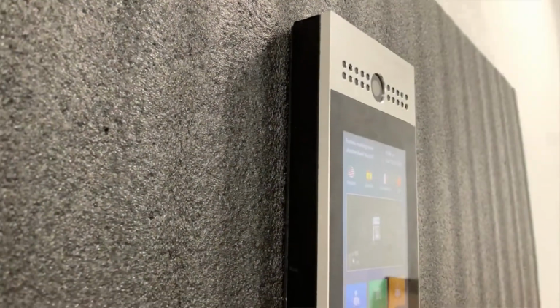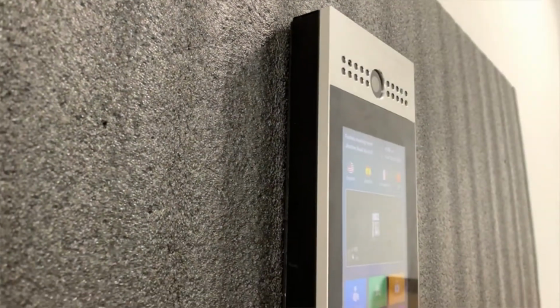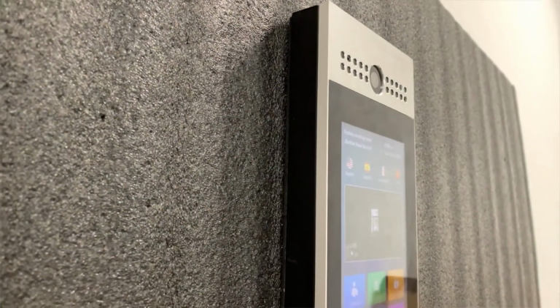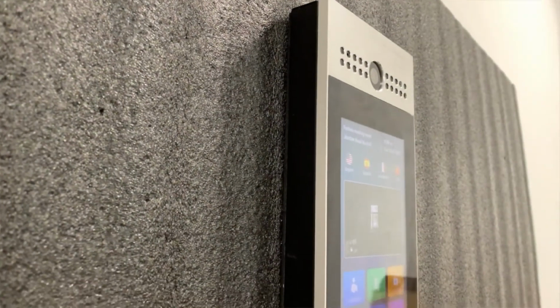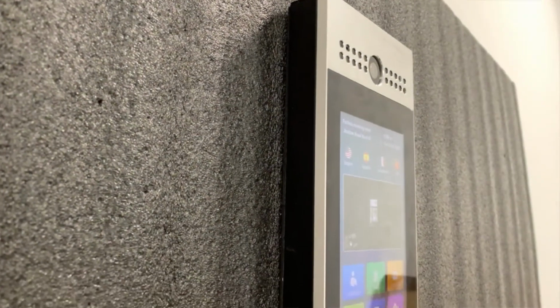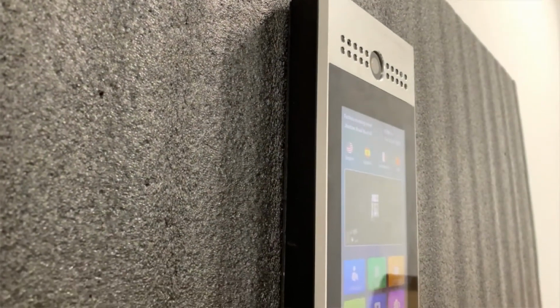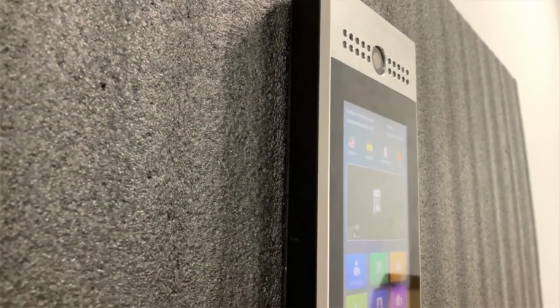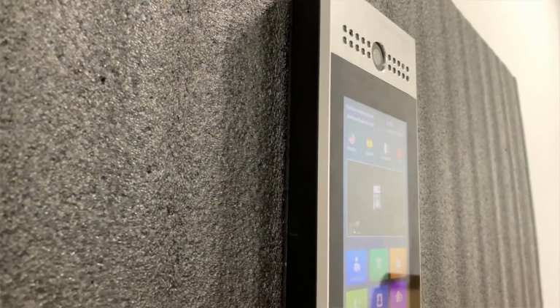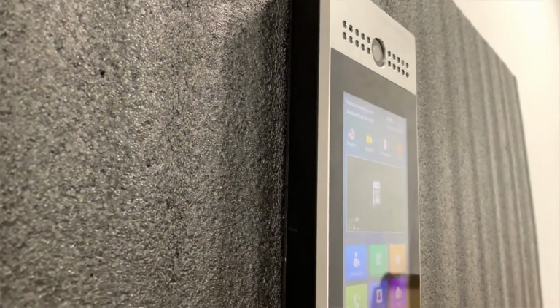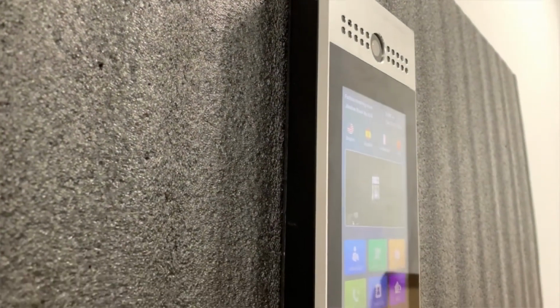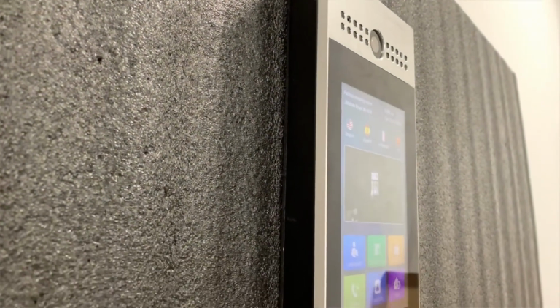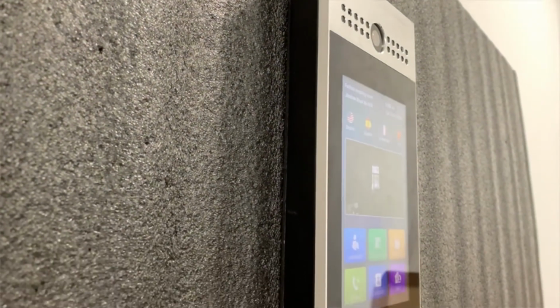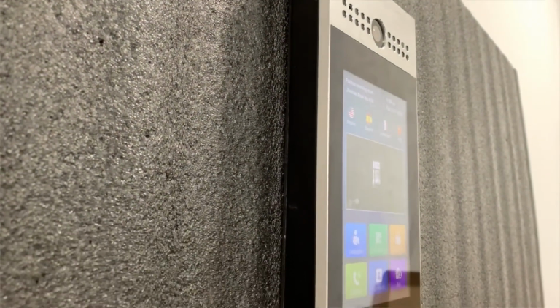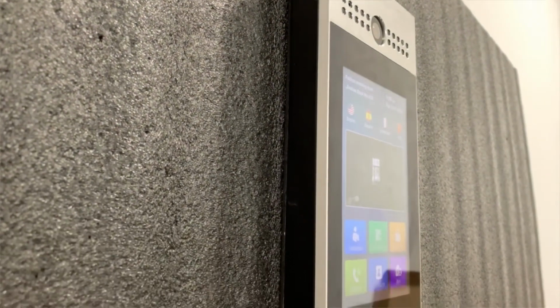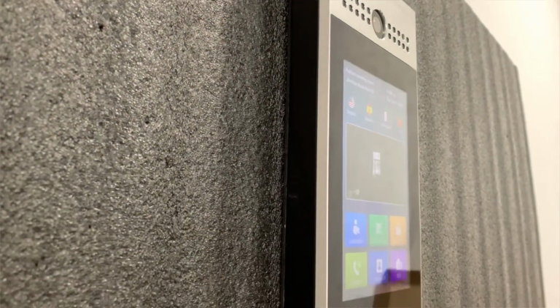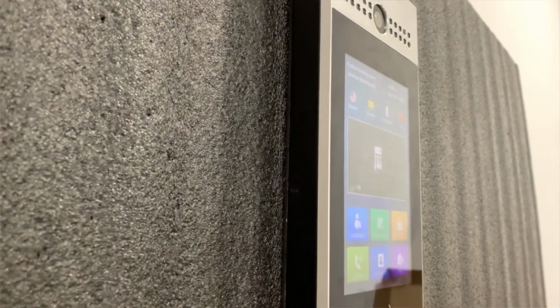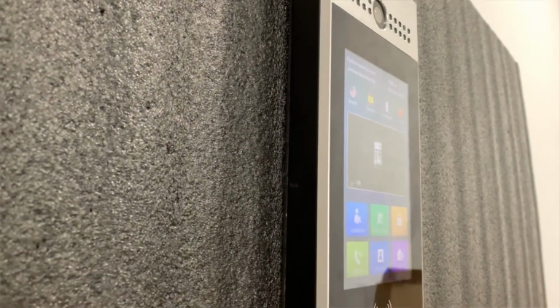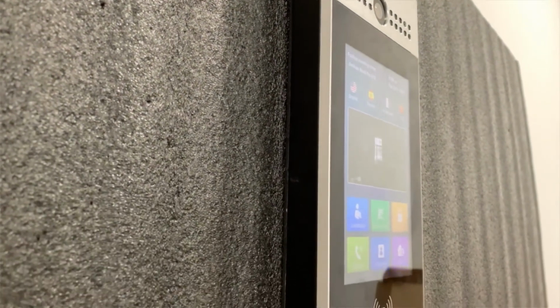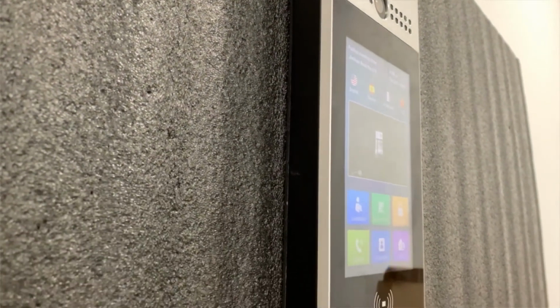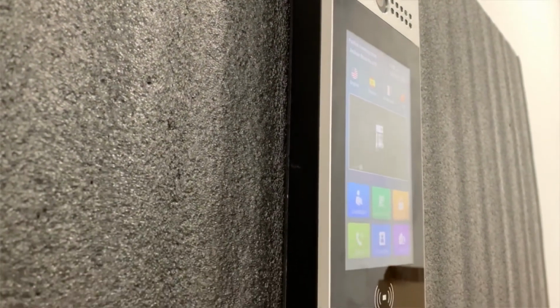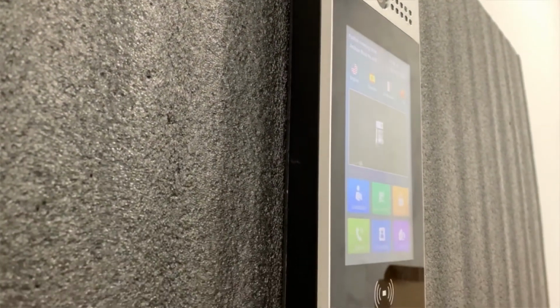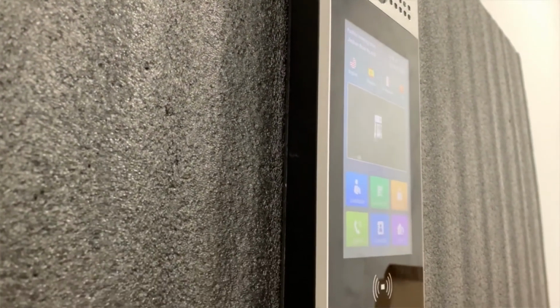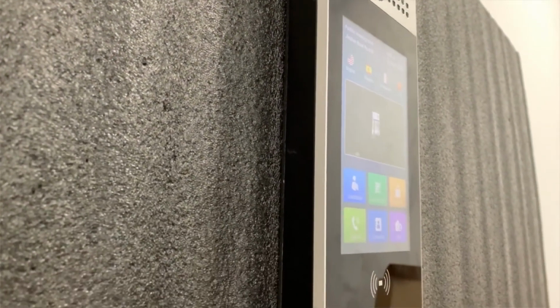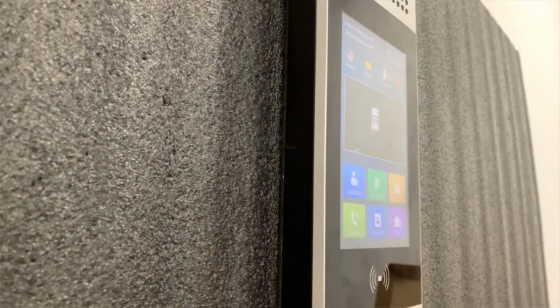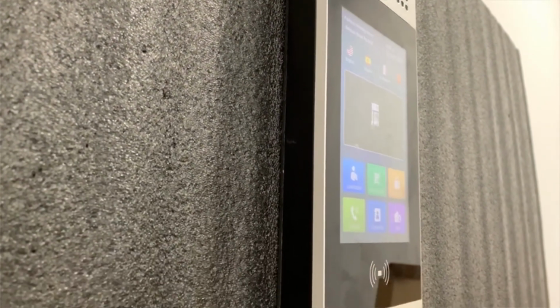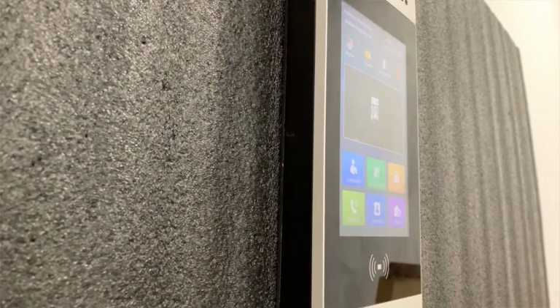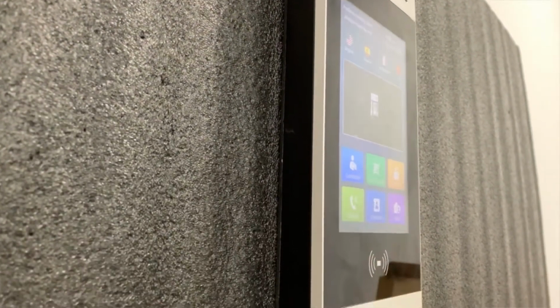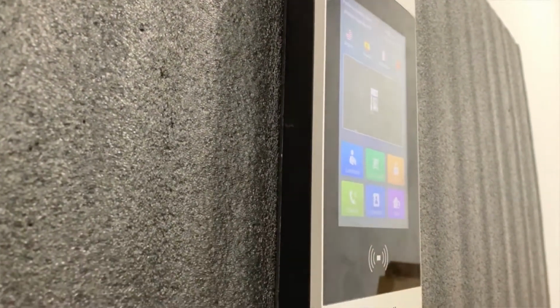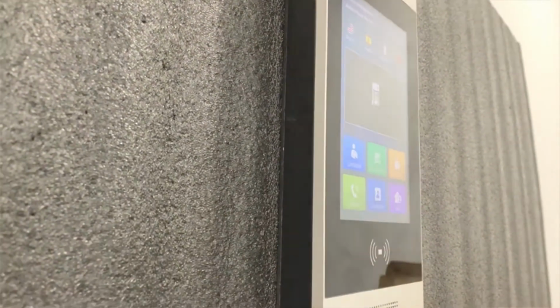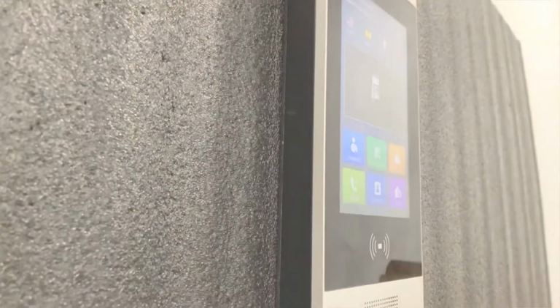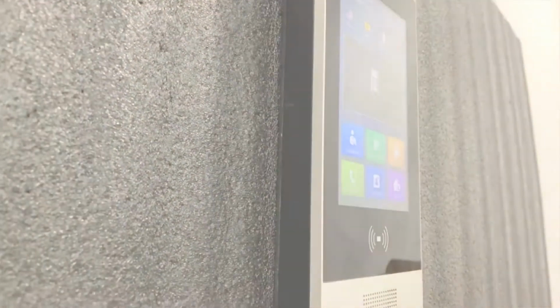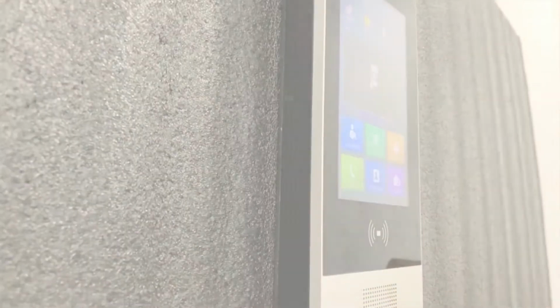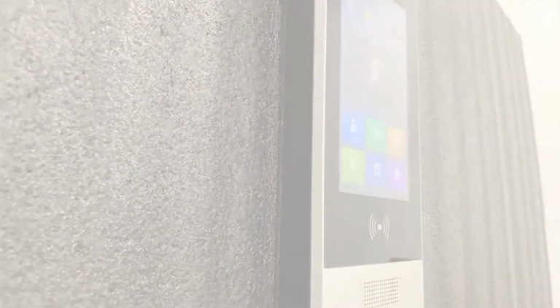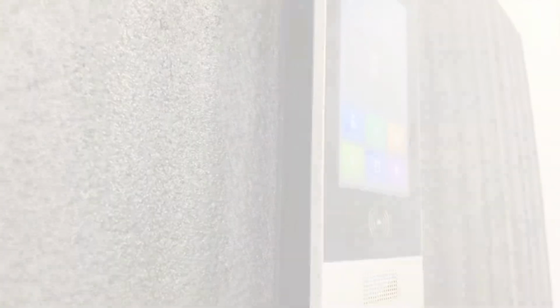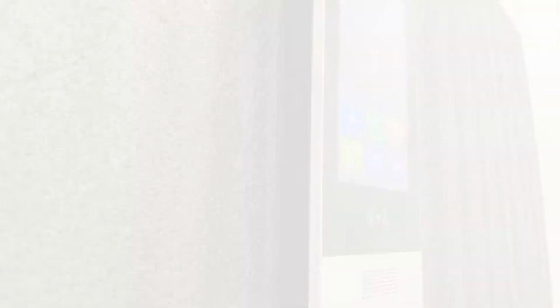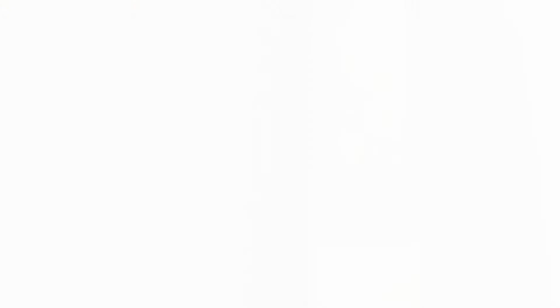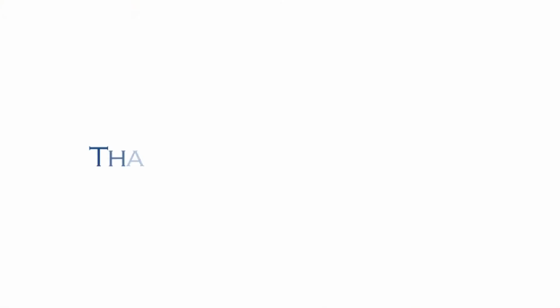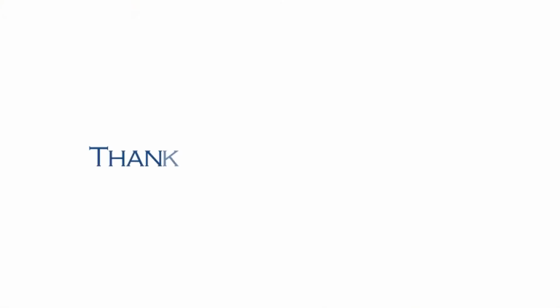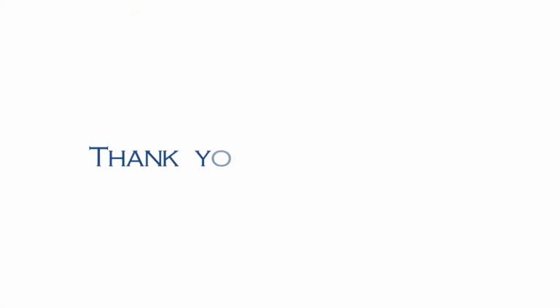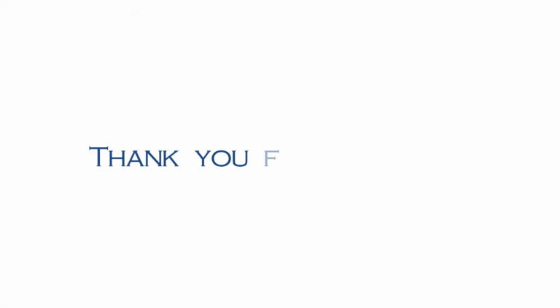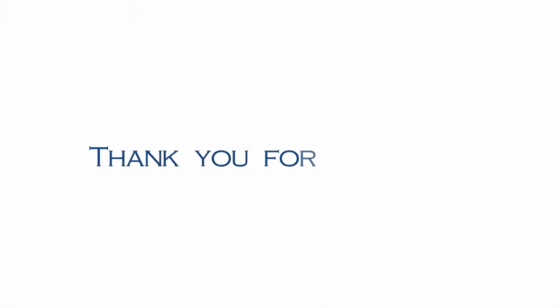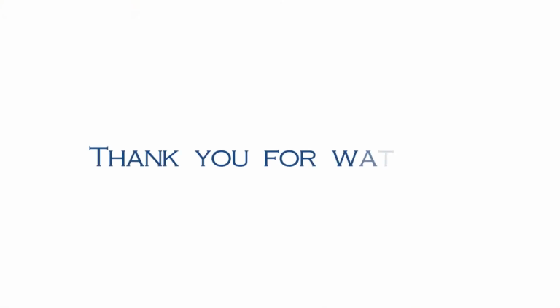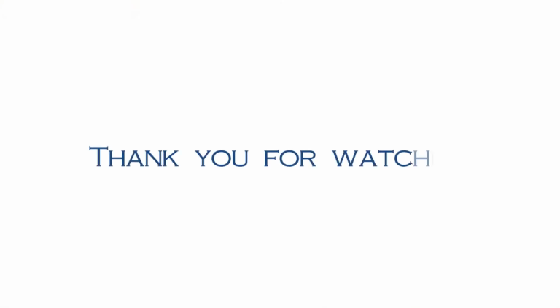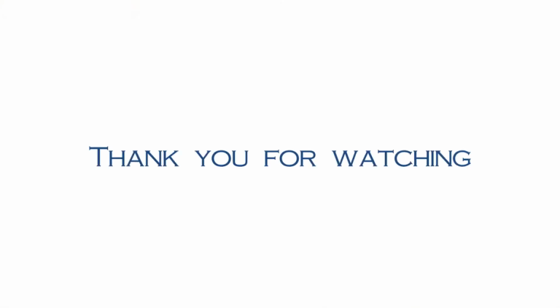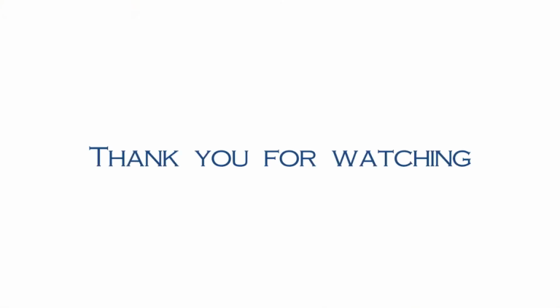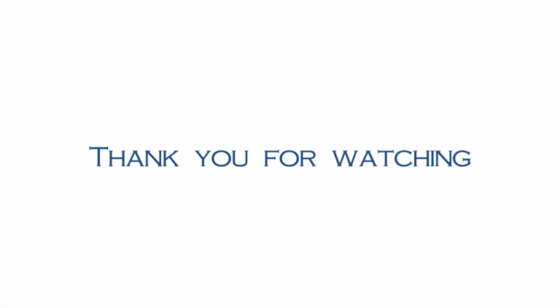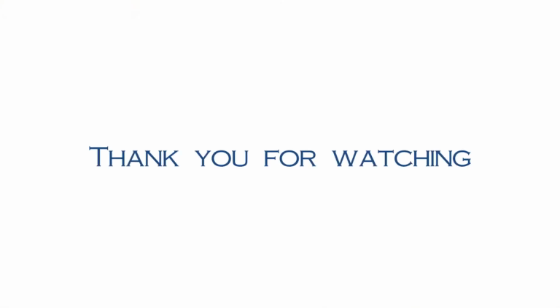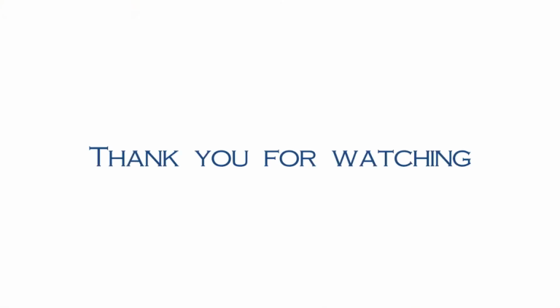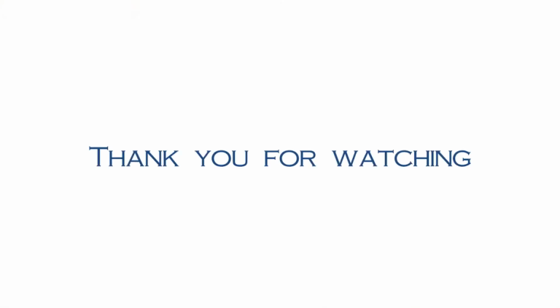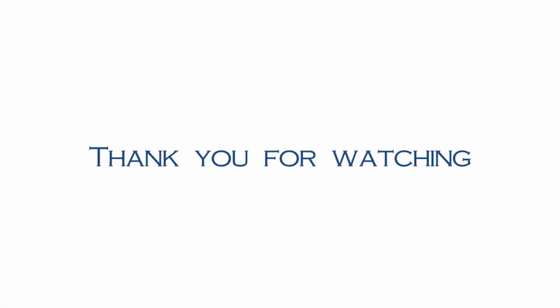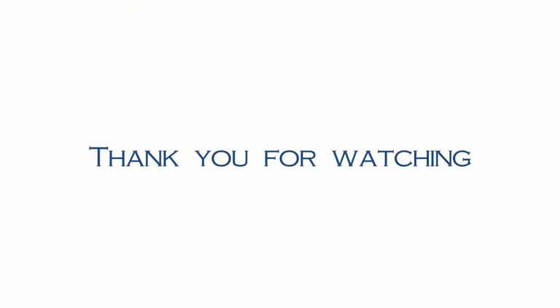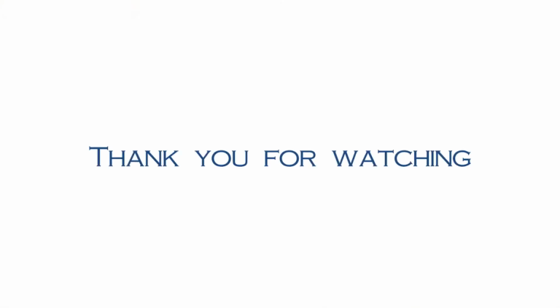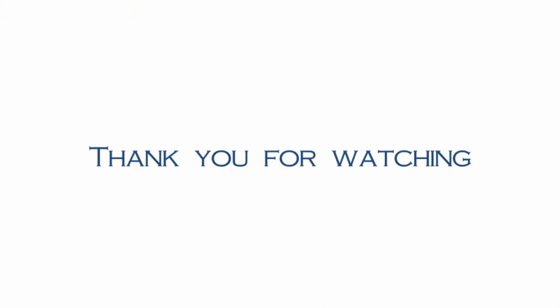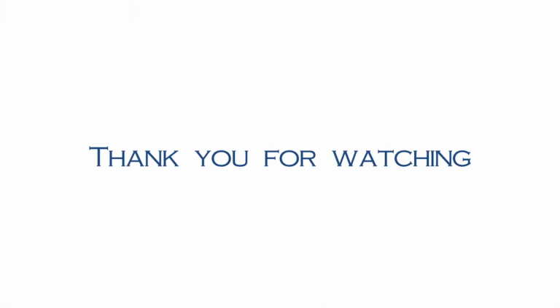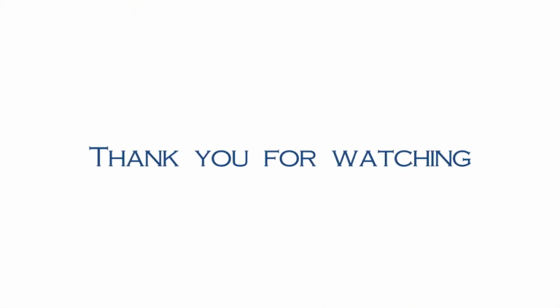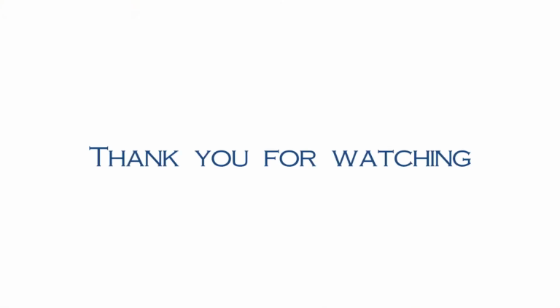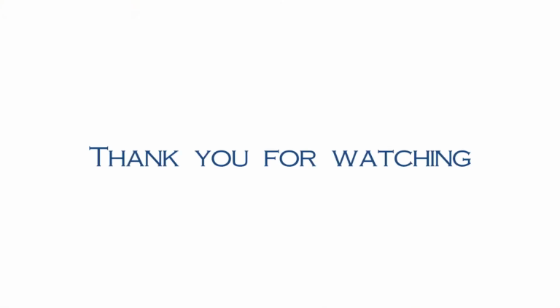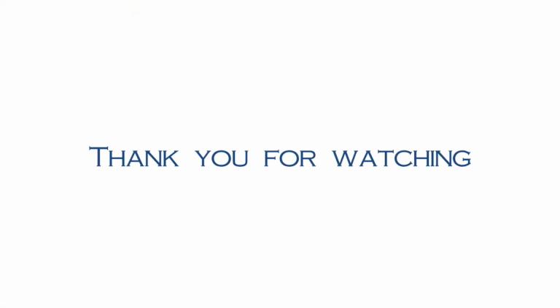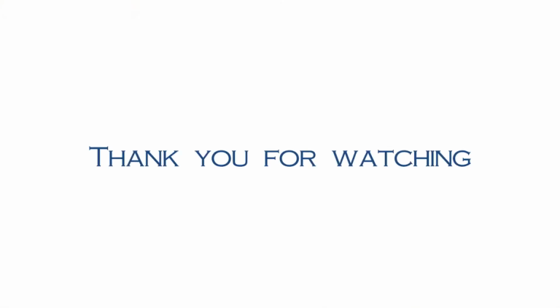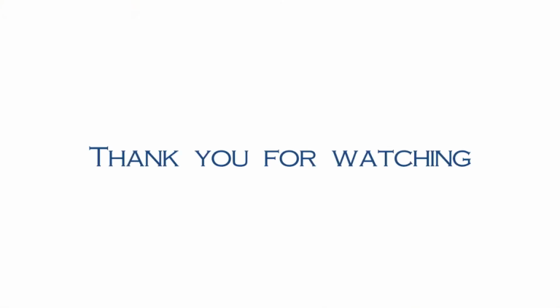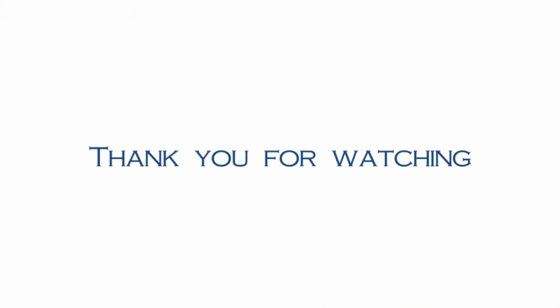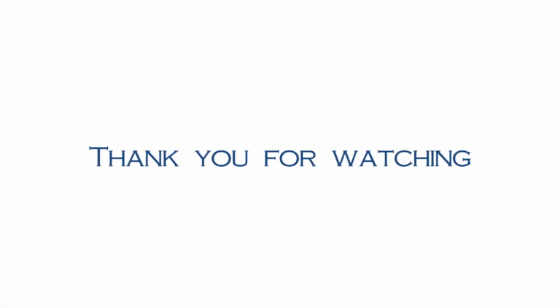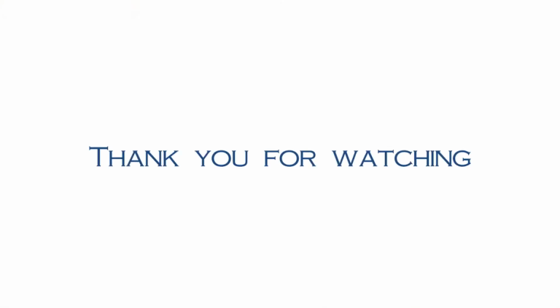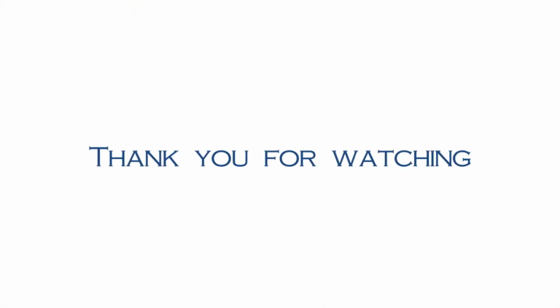Now, the whole installation is finished. Thanks for watching. We wish you a pleasant experience with AccuVox.